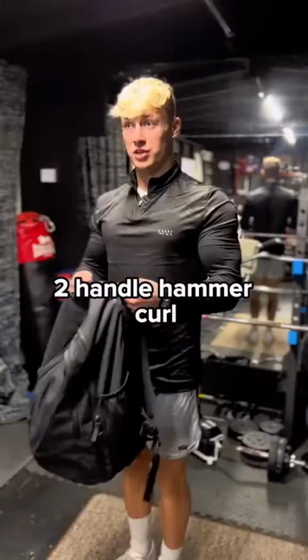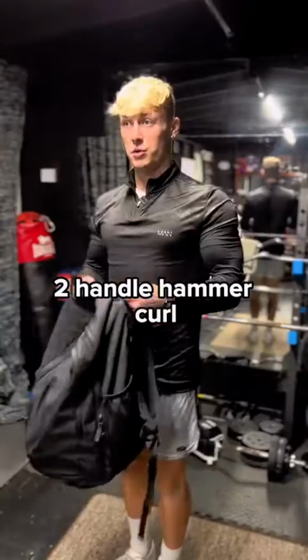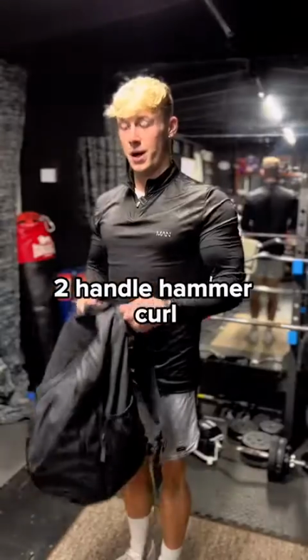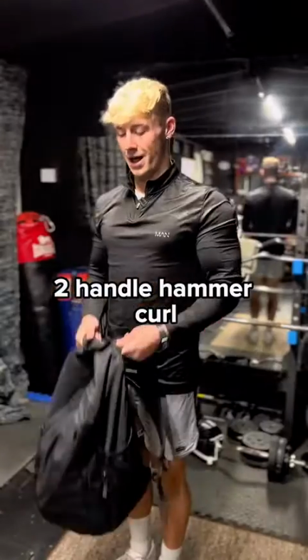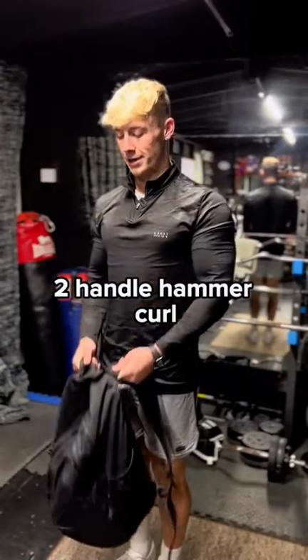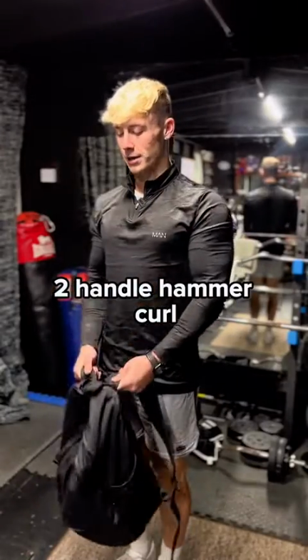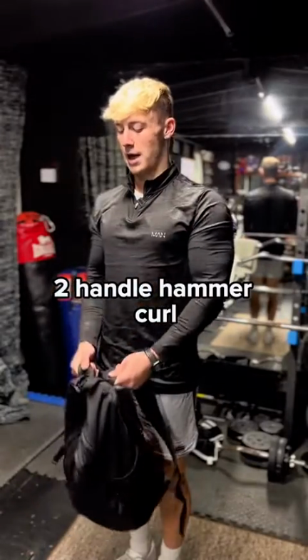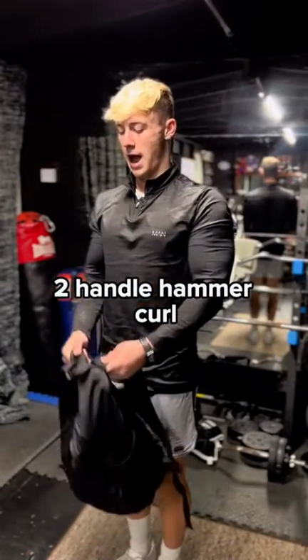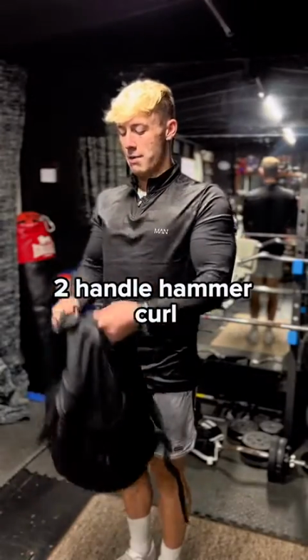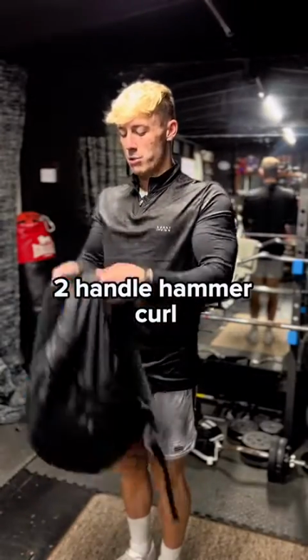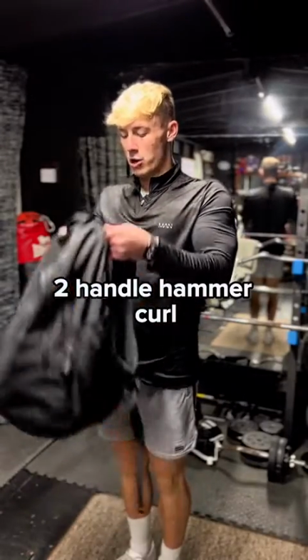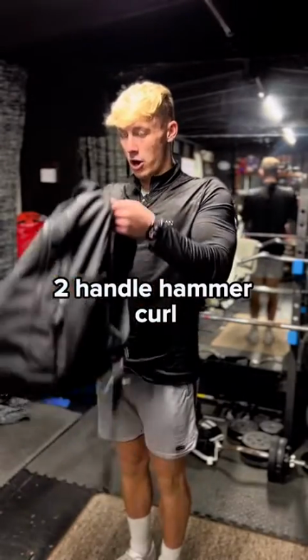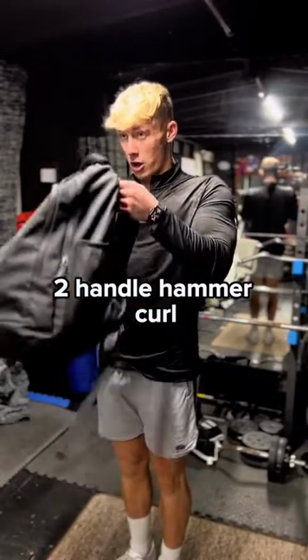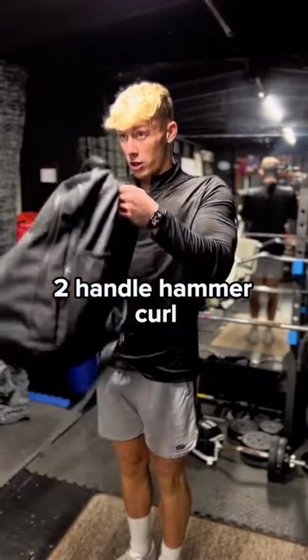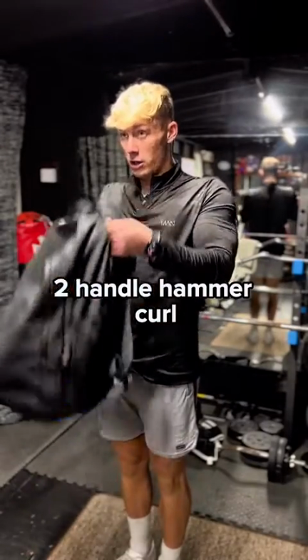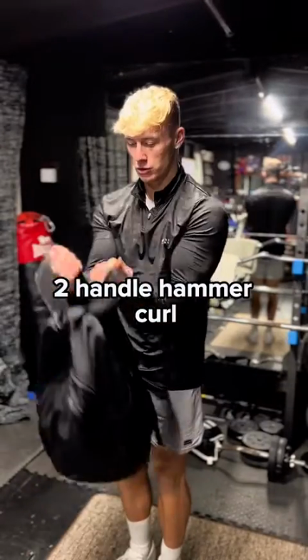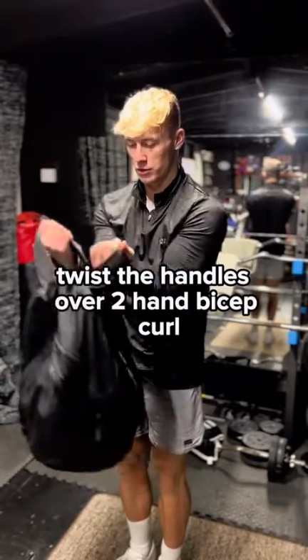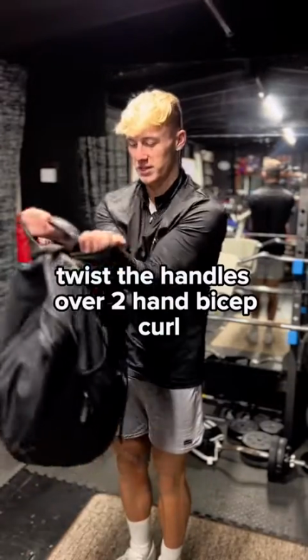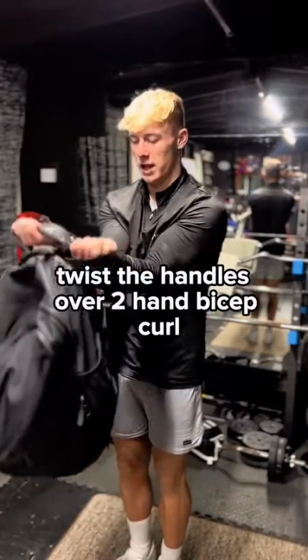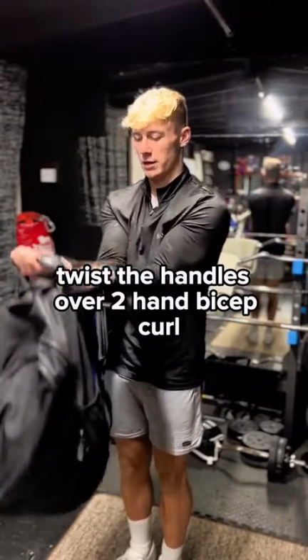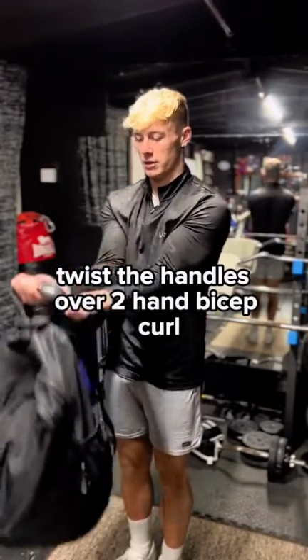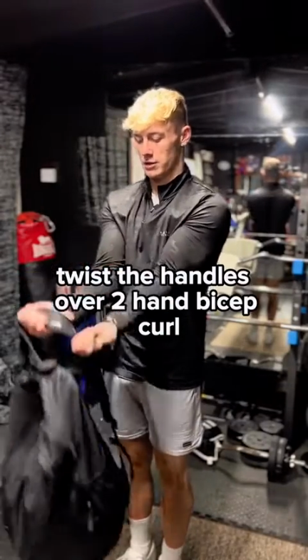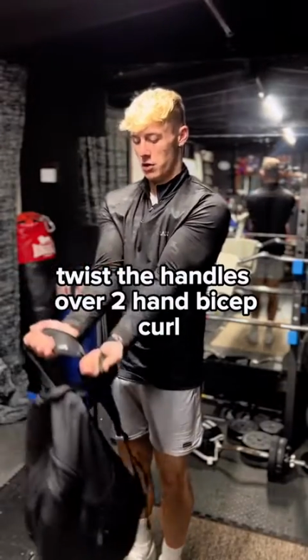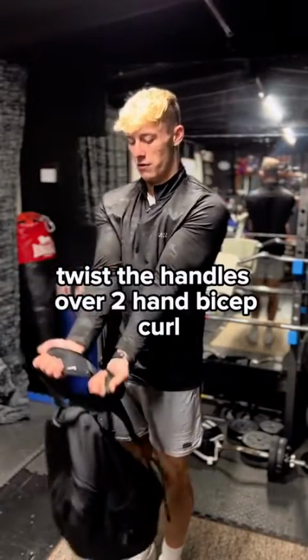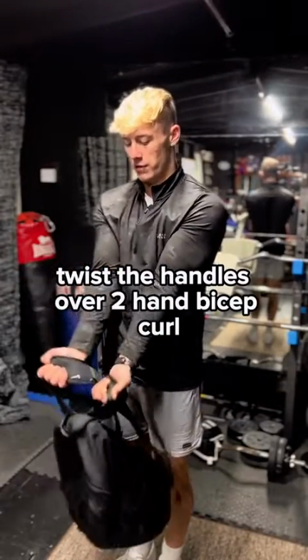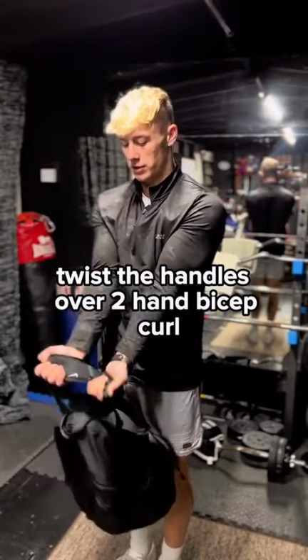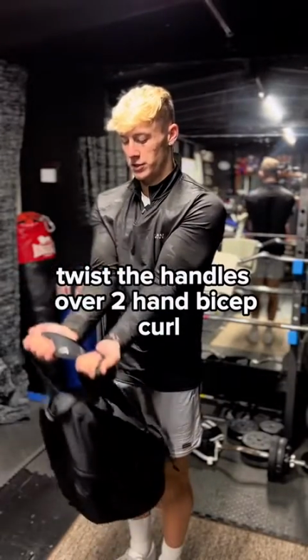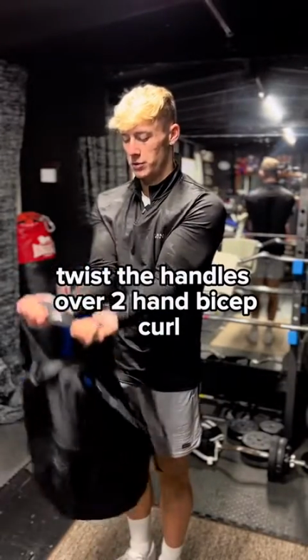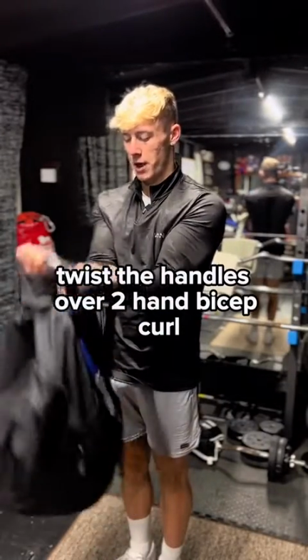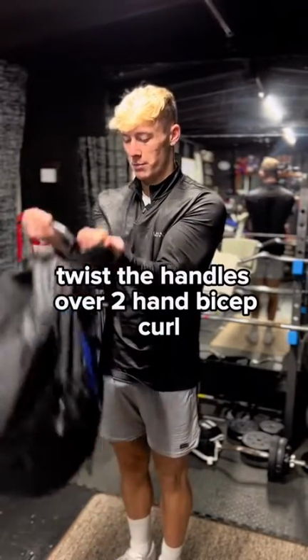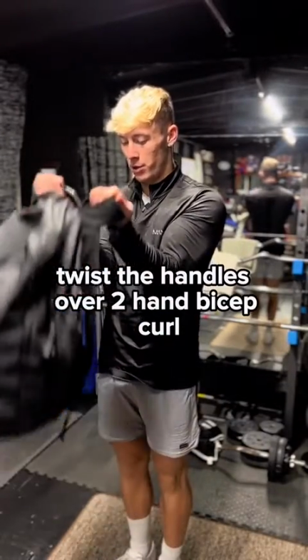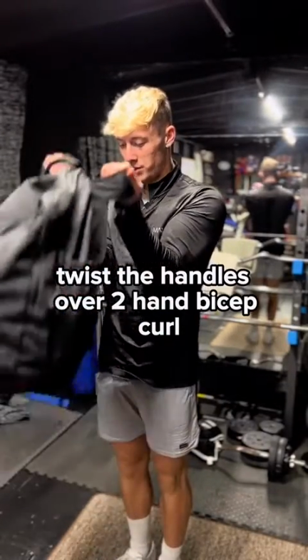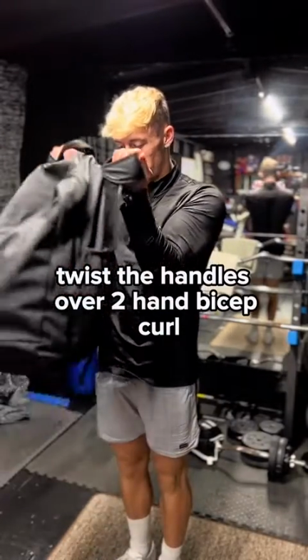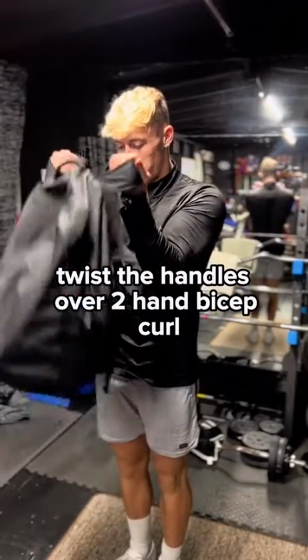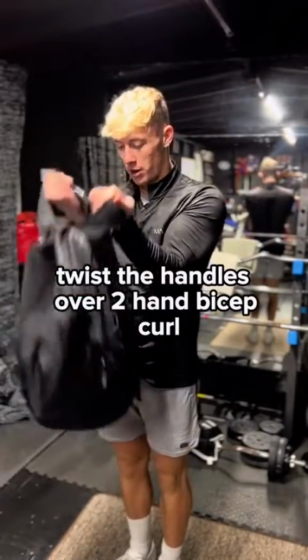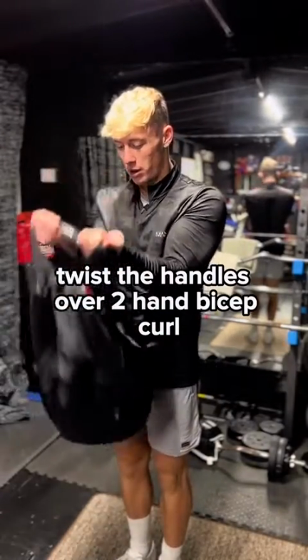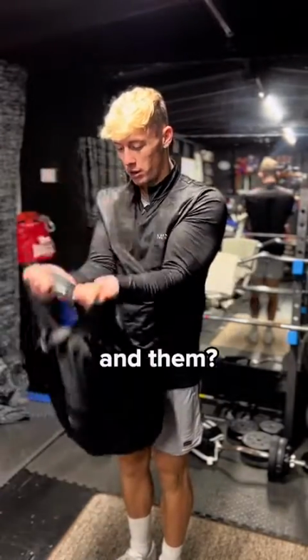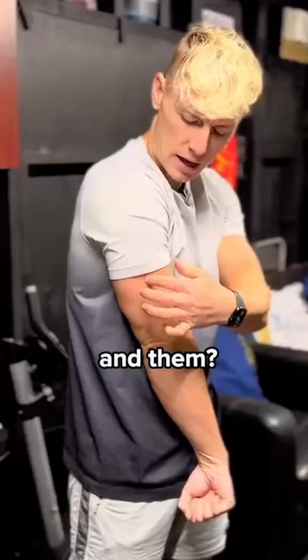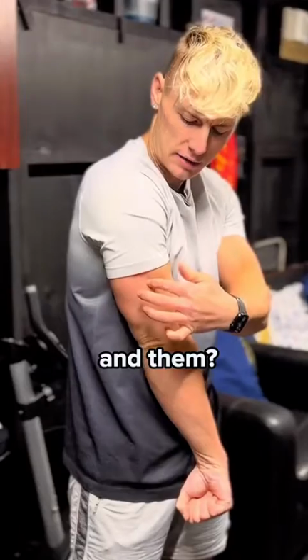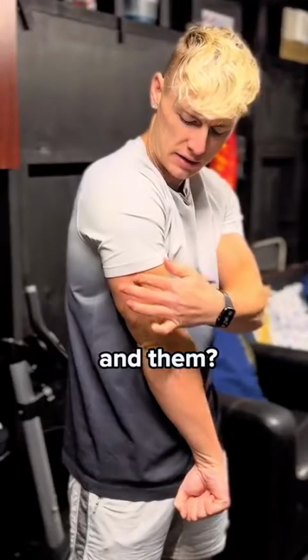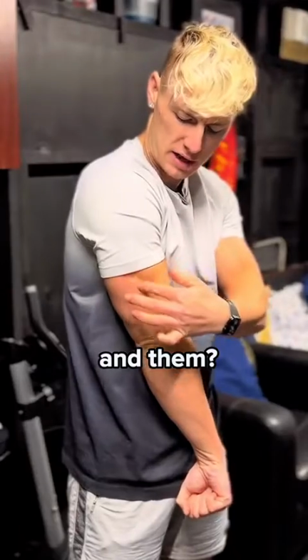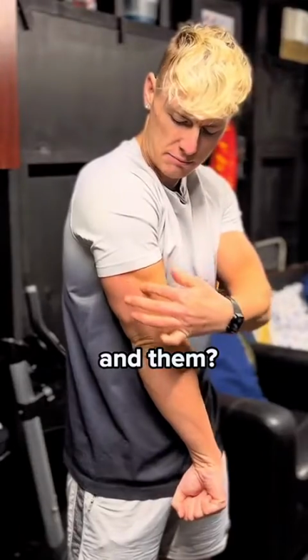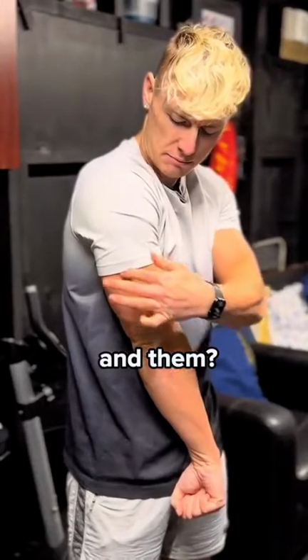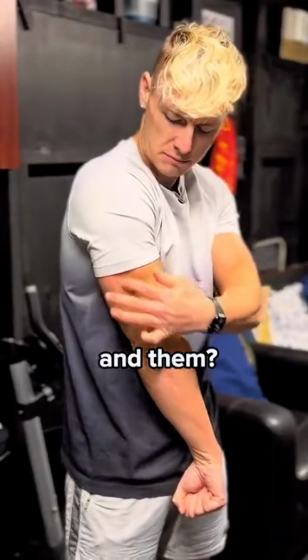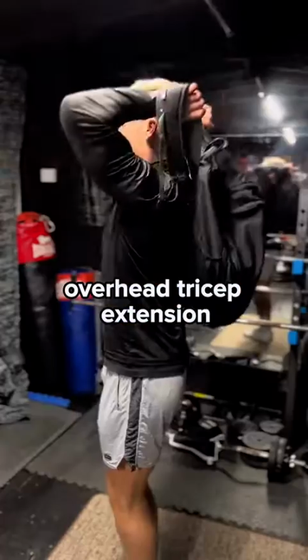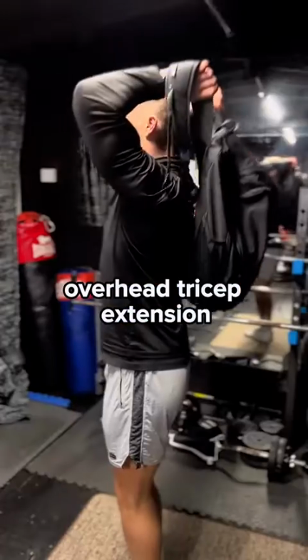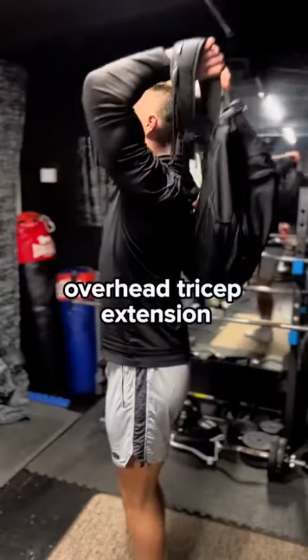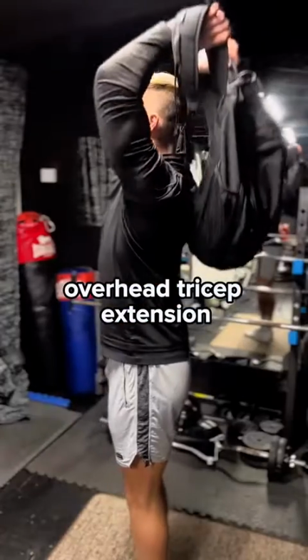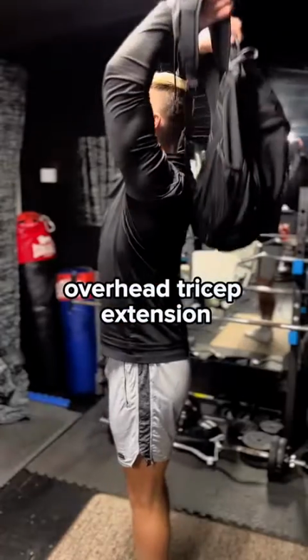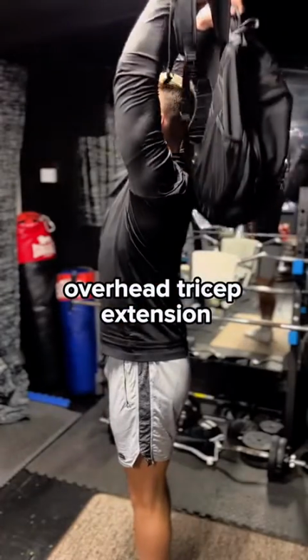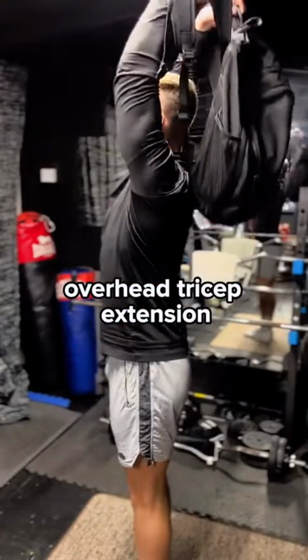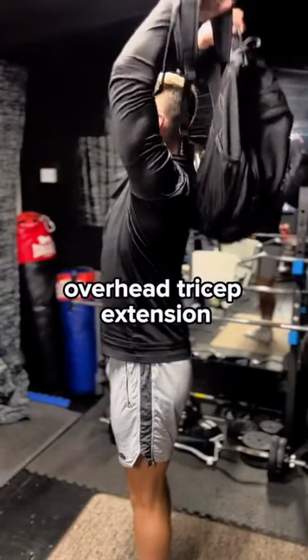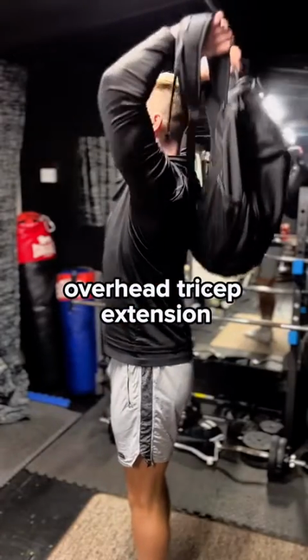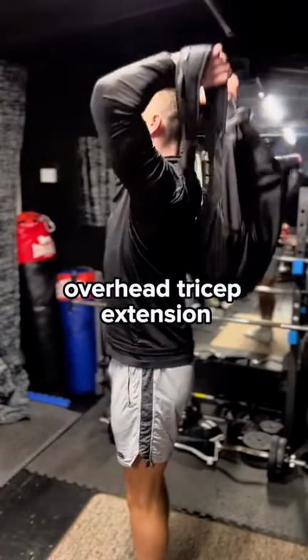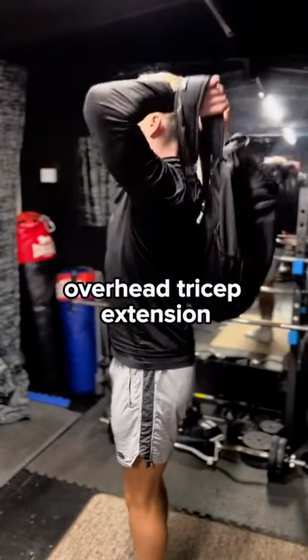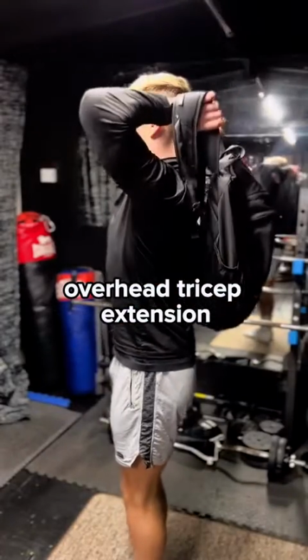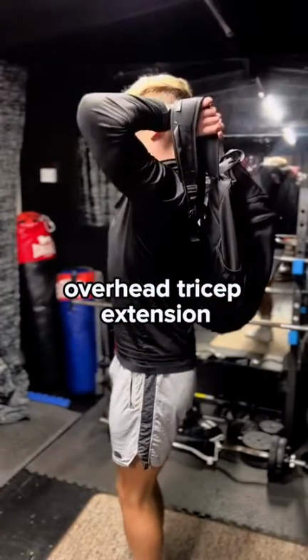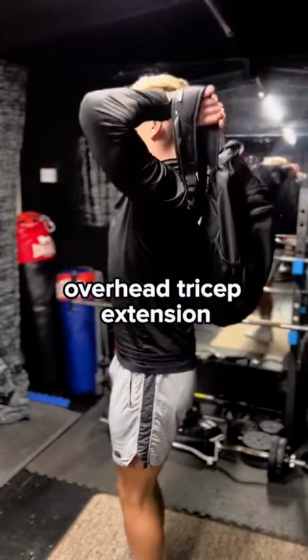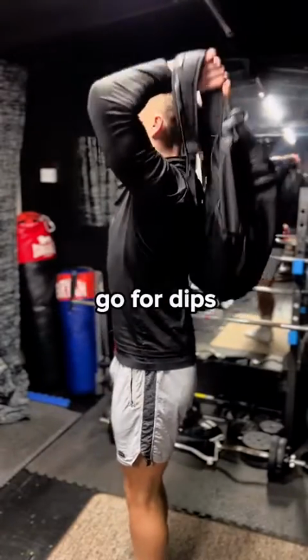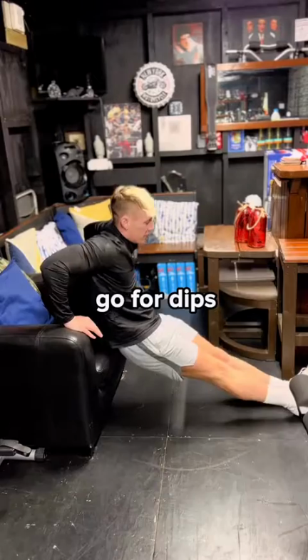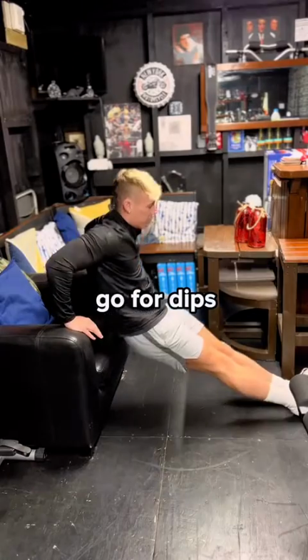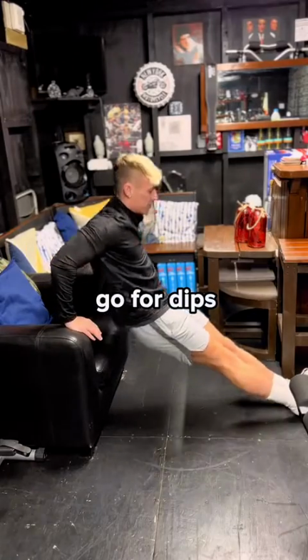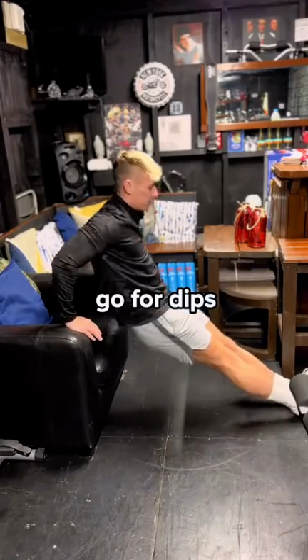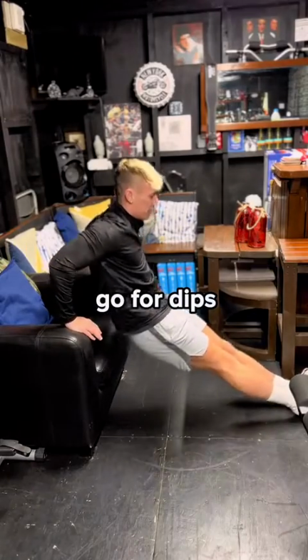Two handle hammer curl. Twist the handles over — two hand bicep curl. Overhead tricep extension. Go for dips.